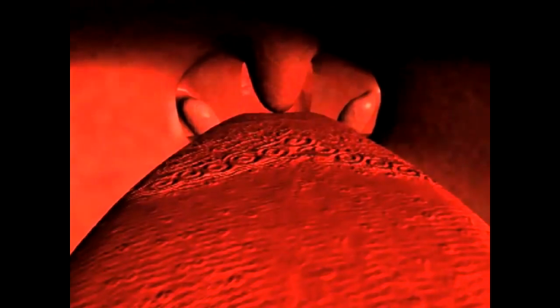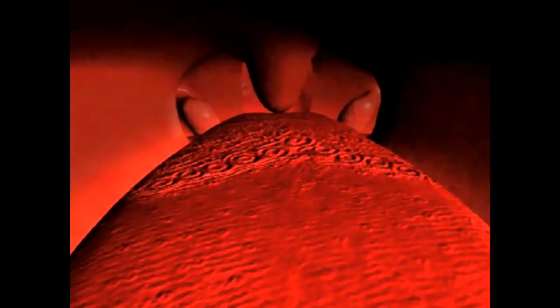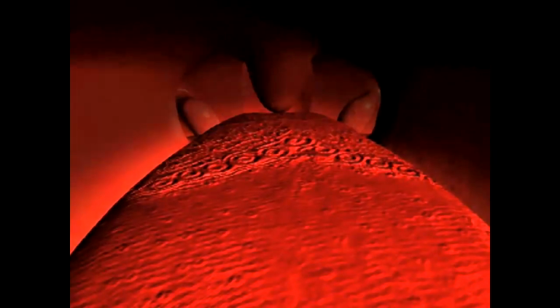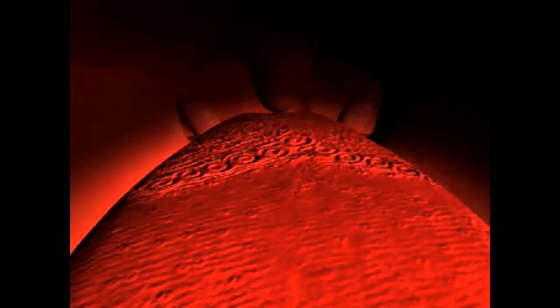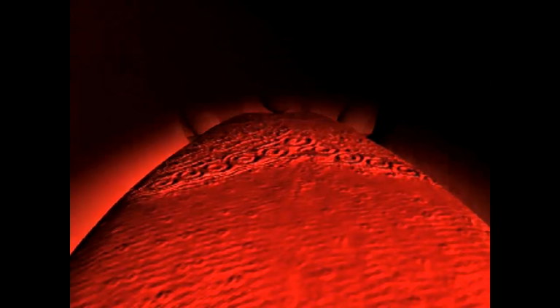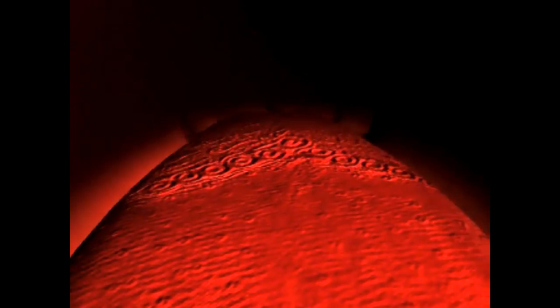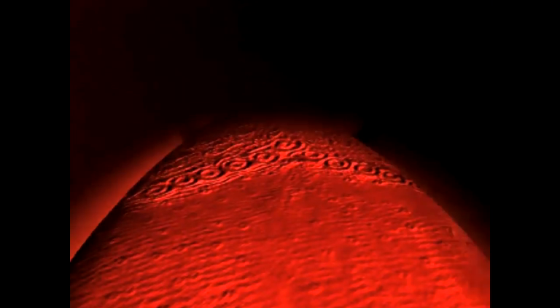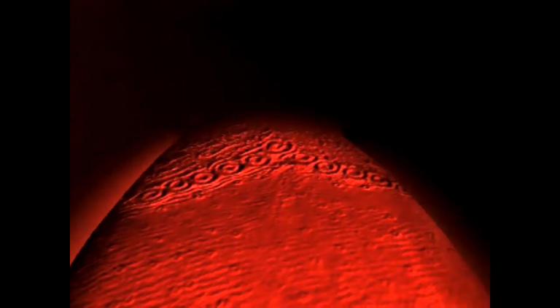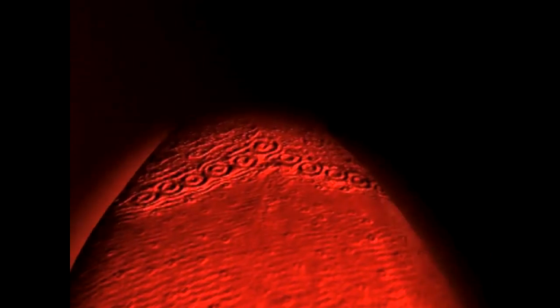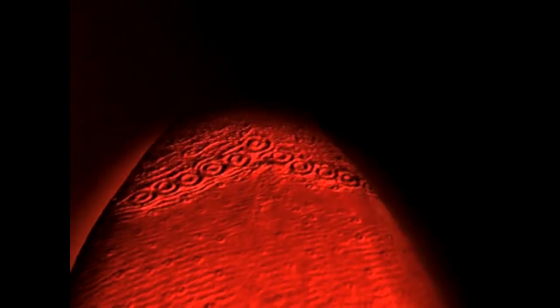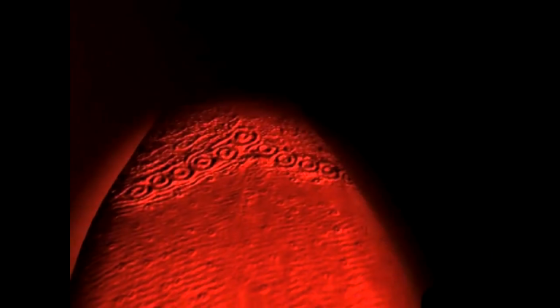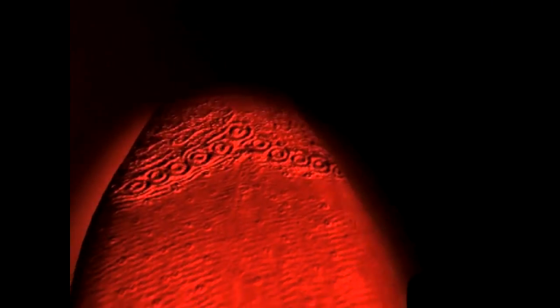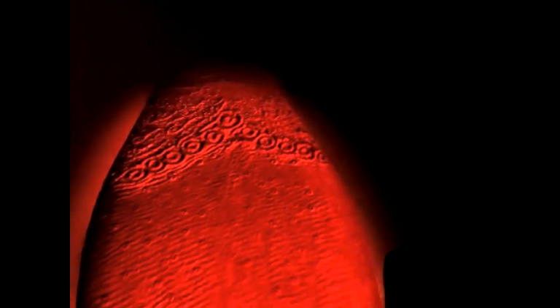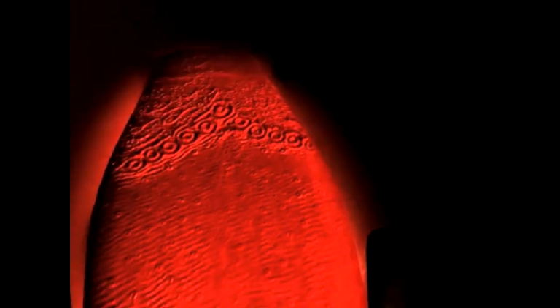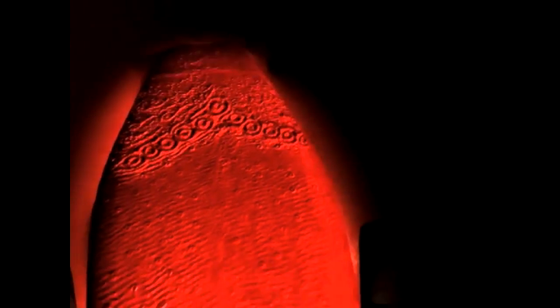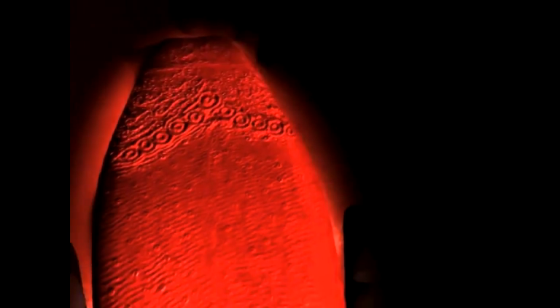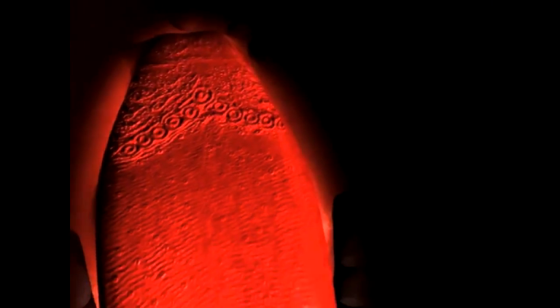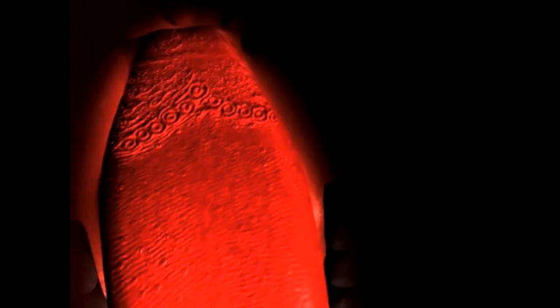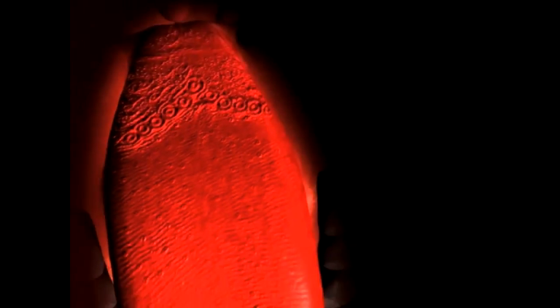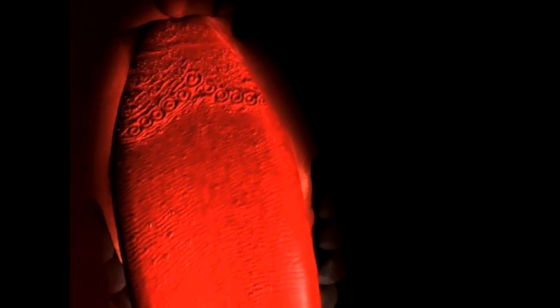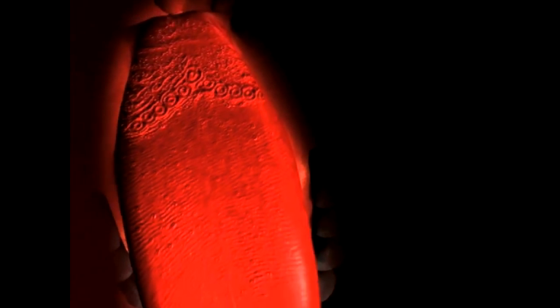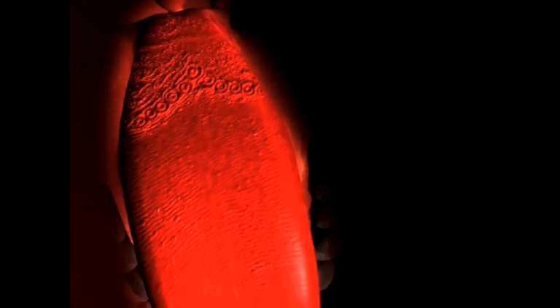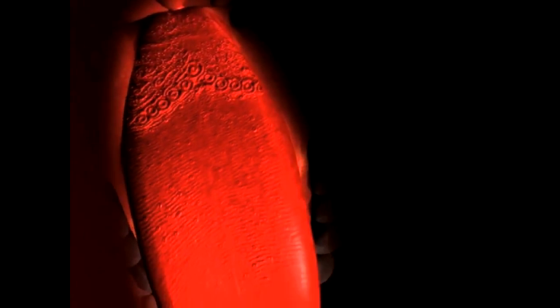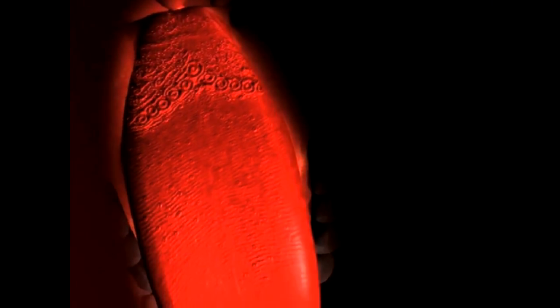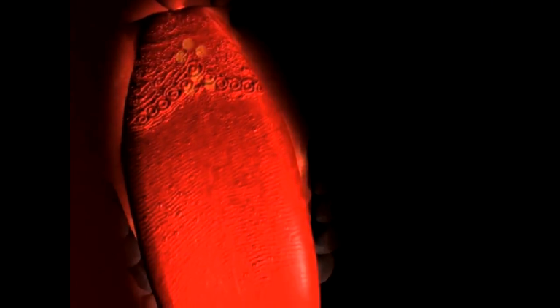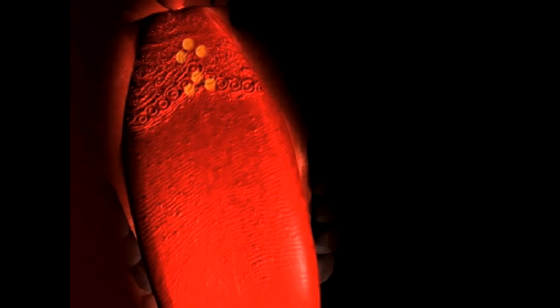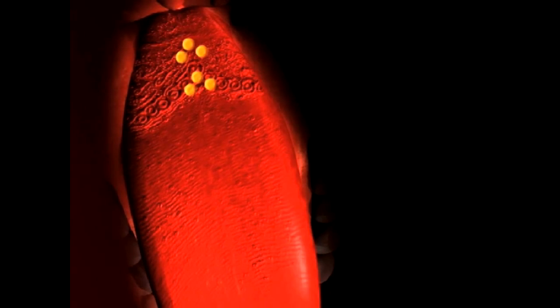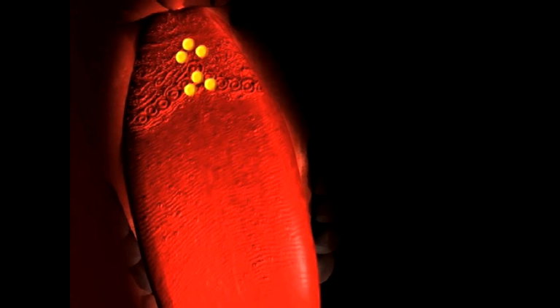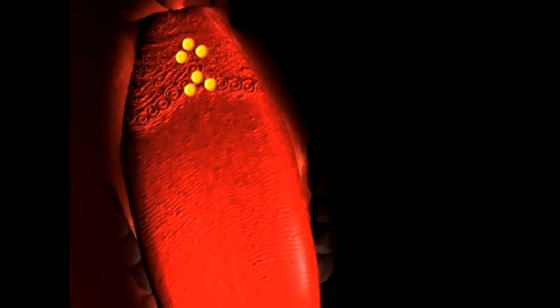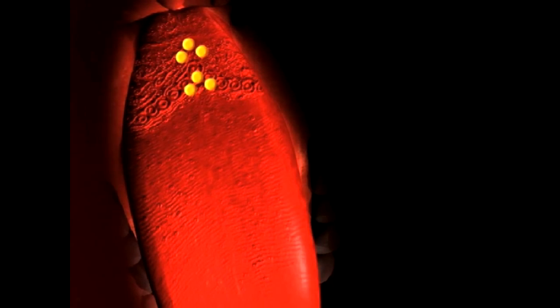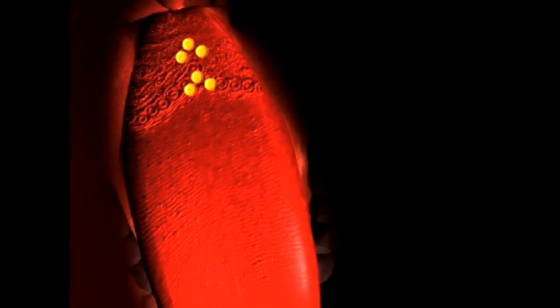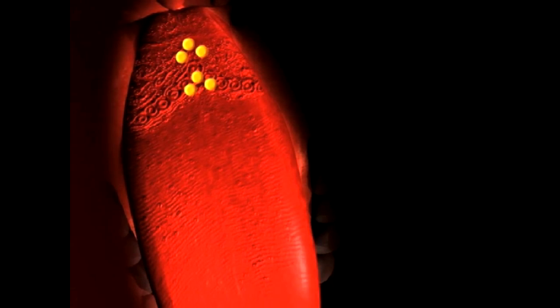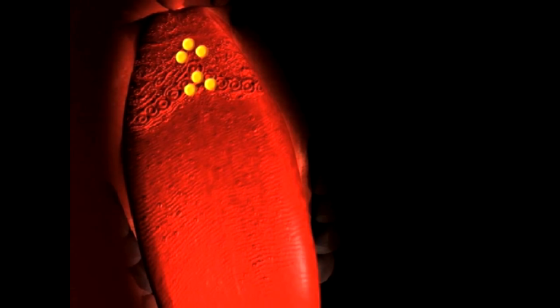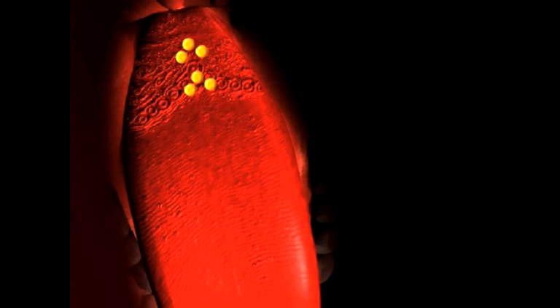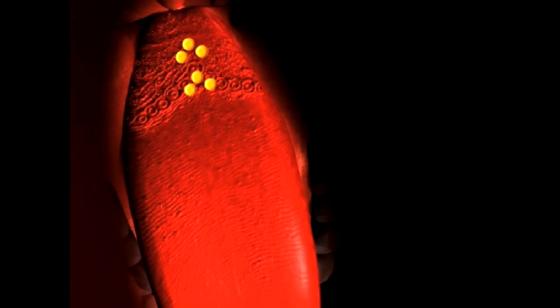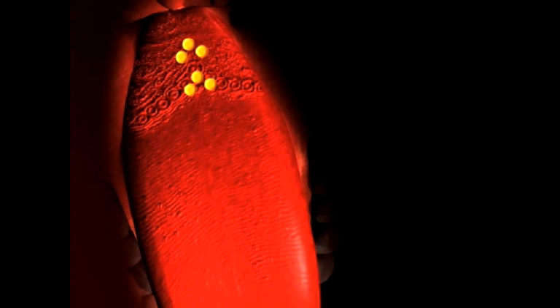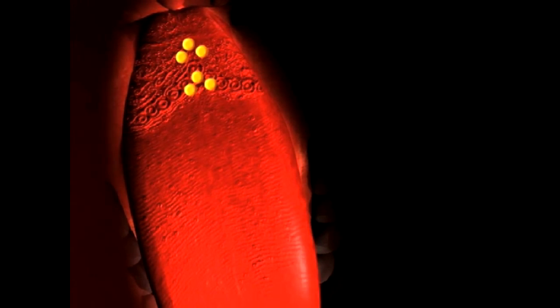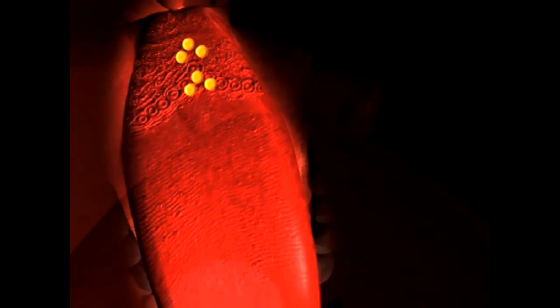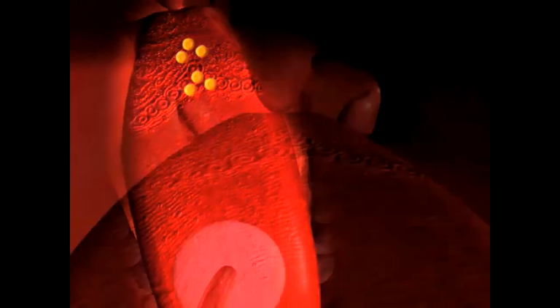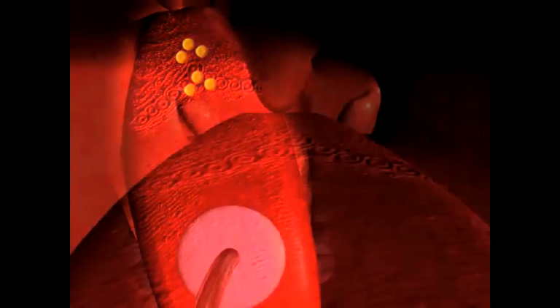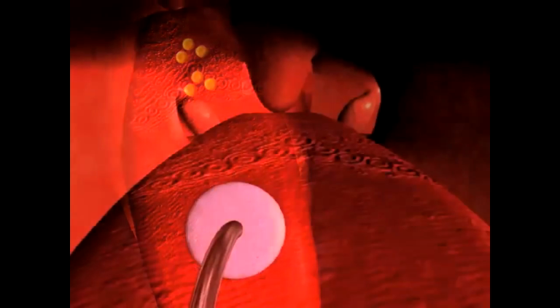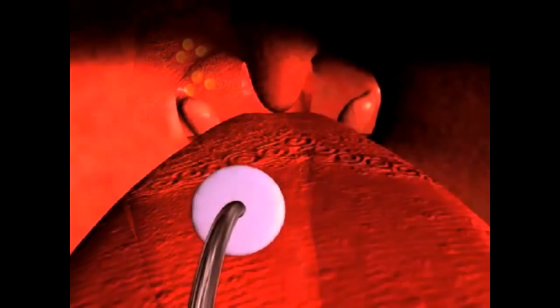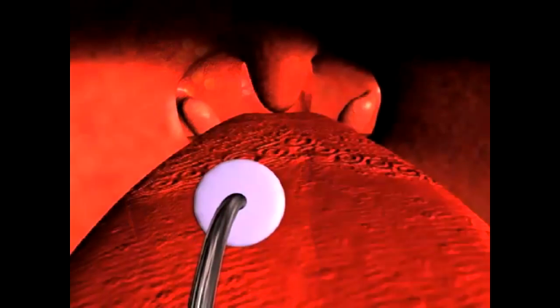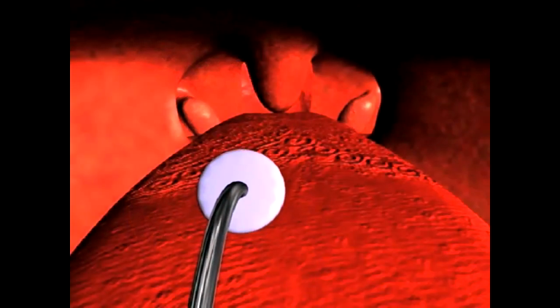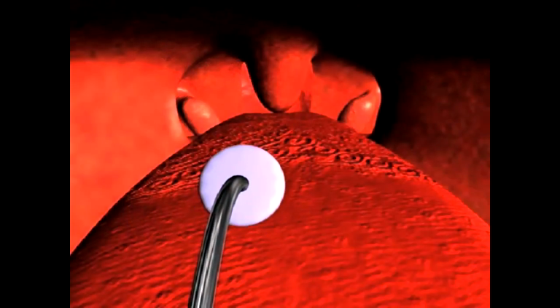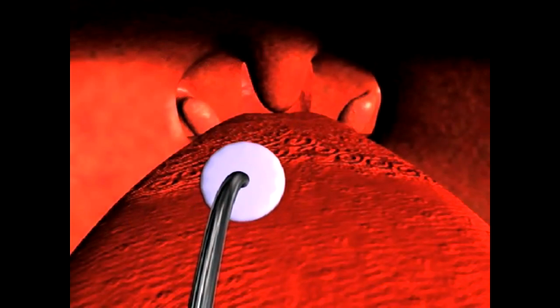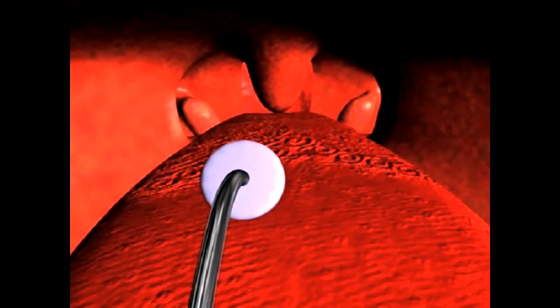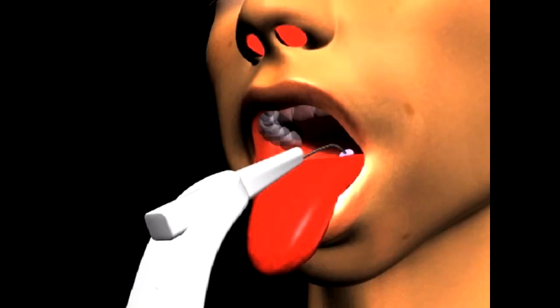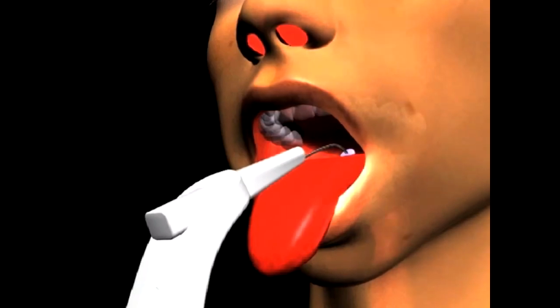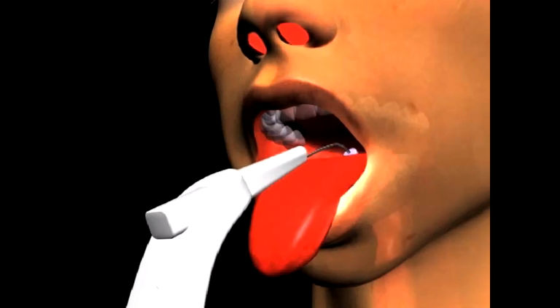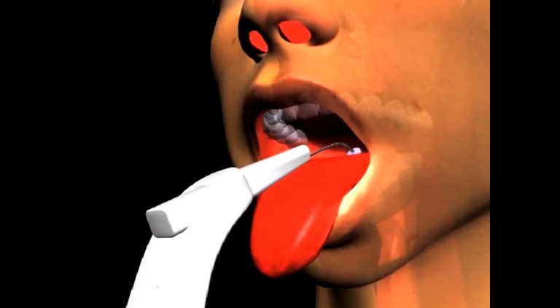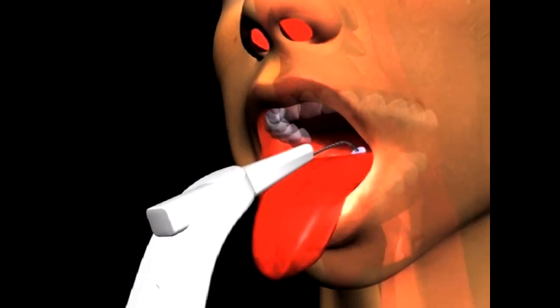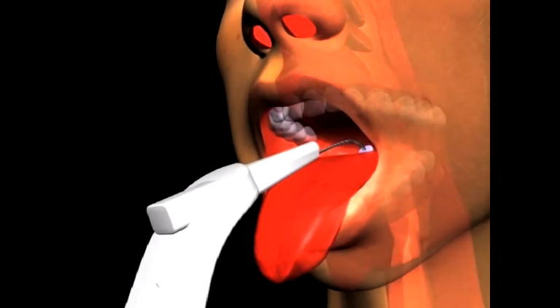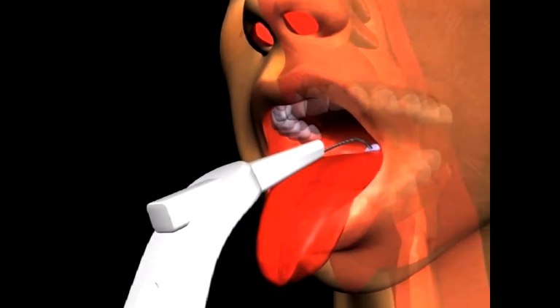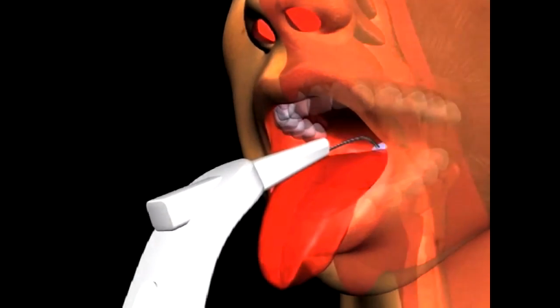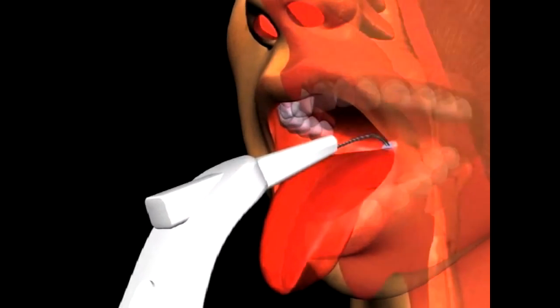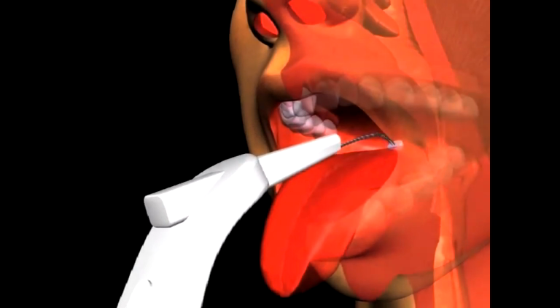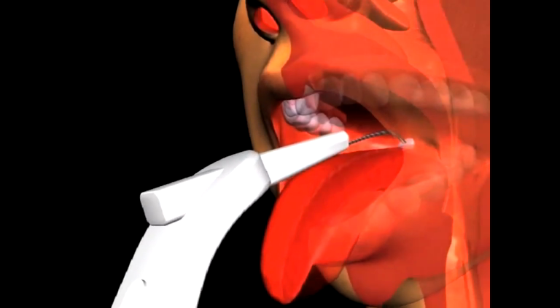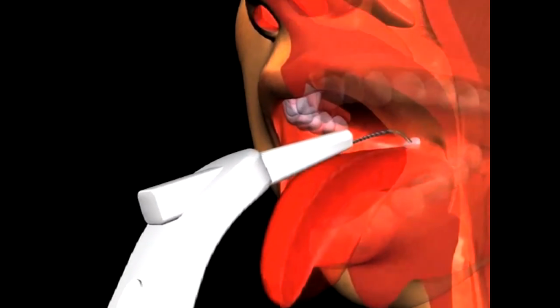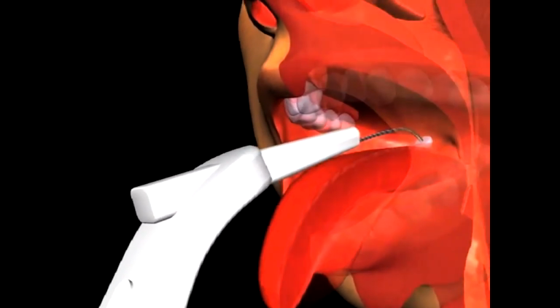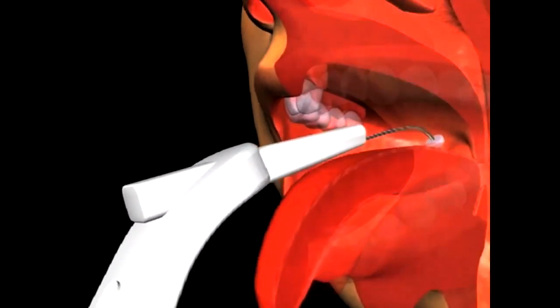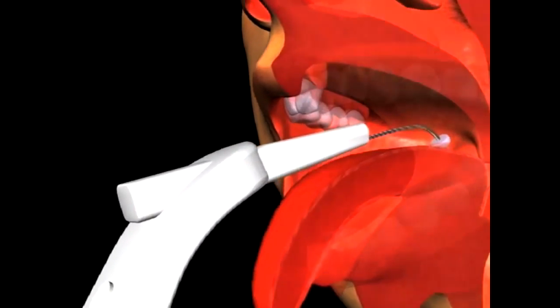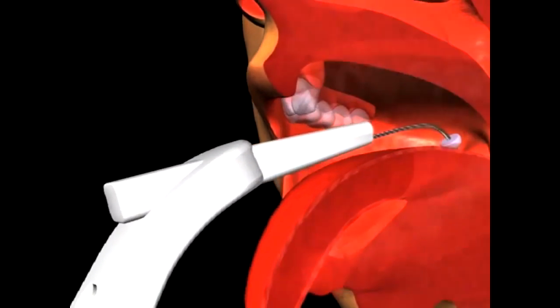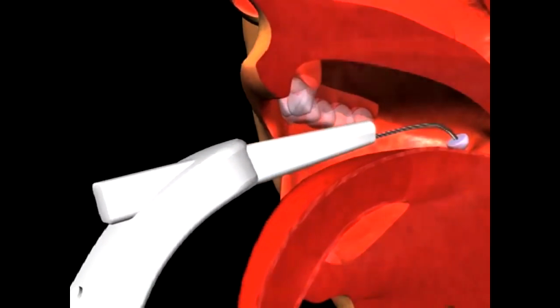After bending the probe to optimize placement, the probe is positioned in the genioglossus muscle tissue.